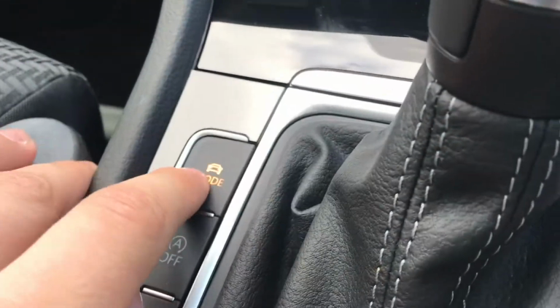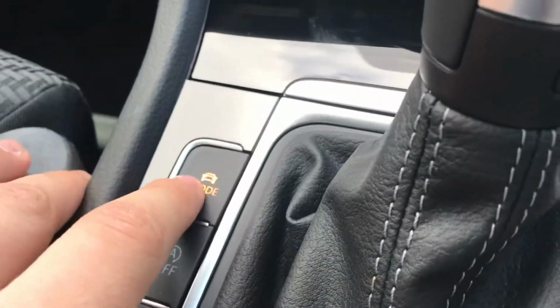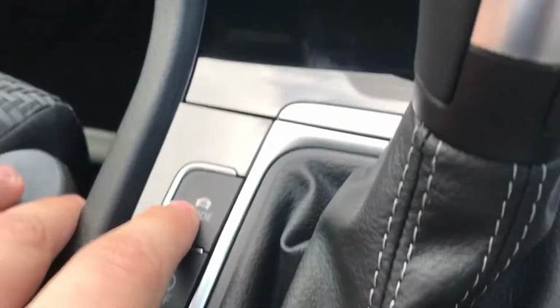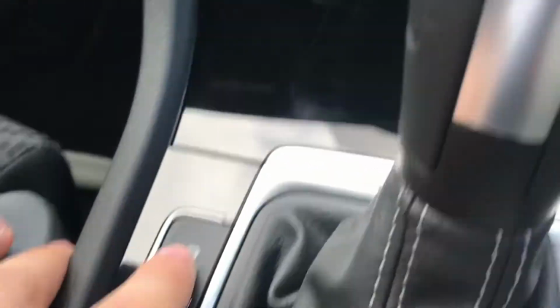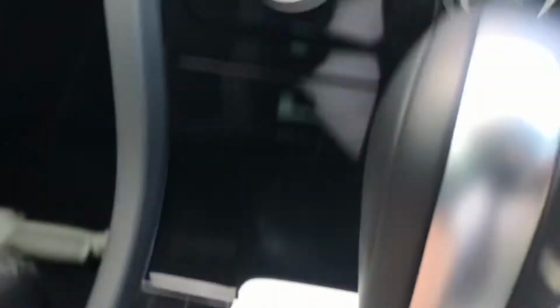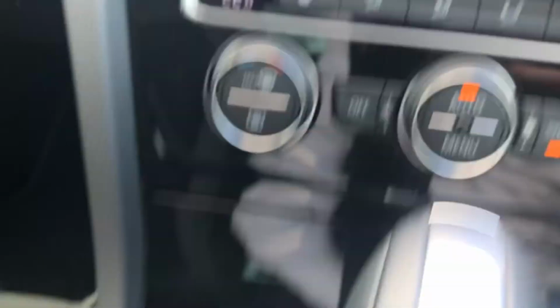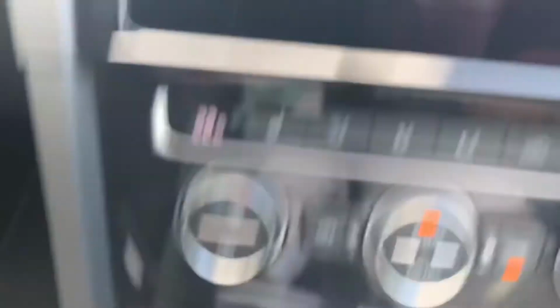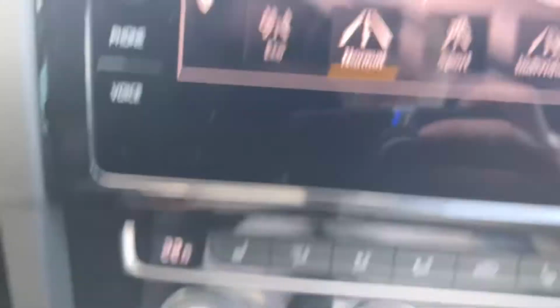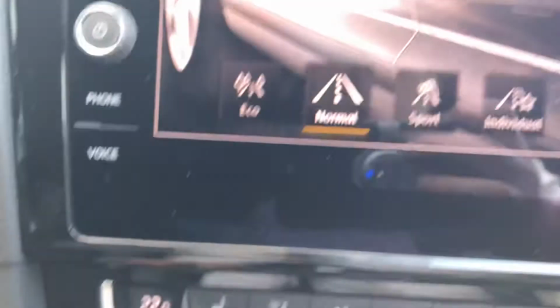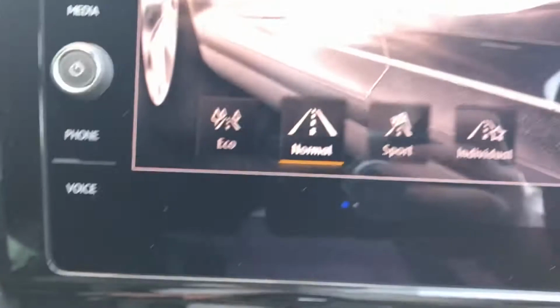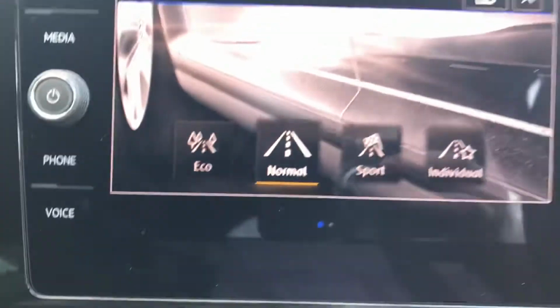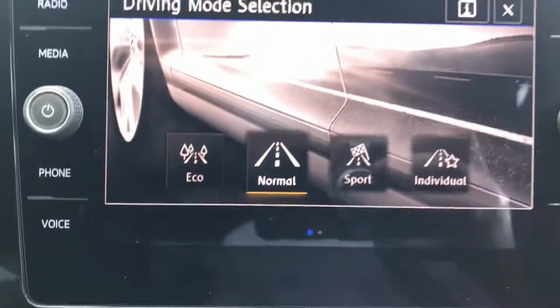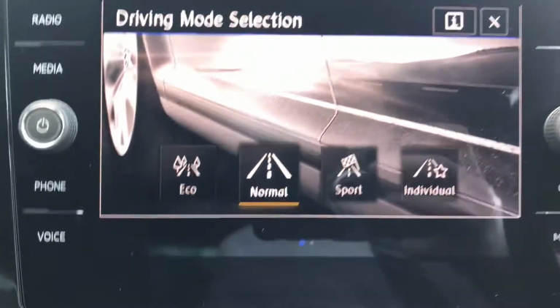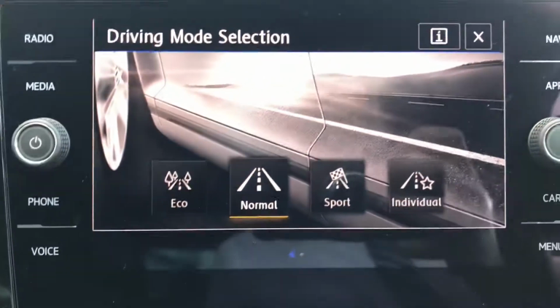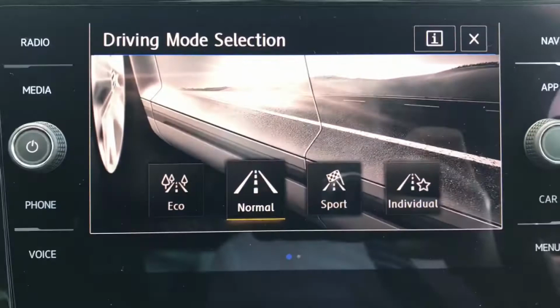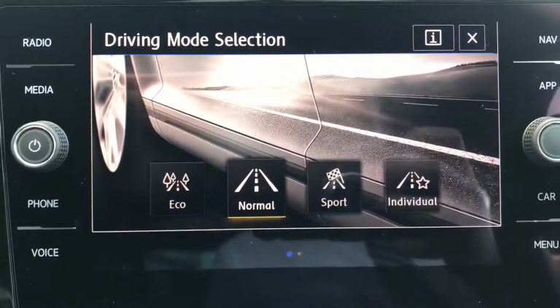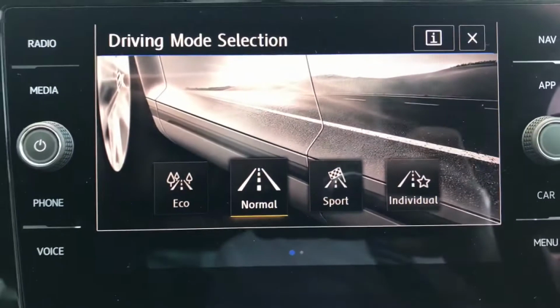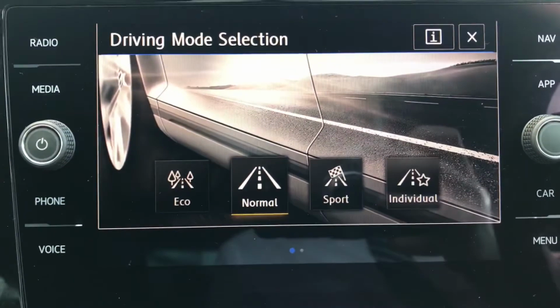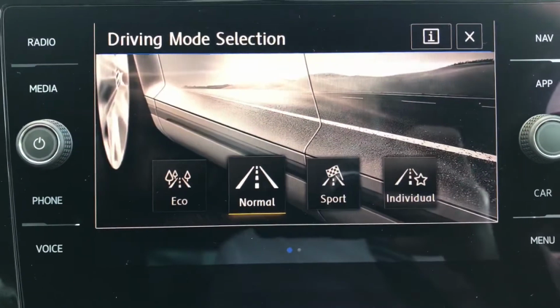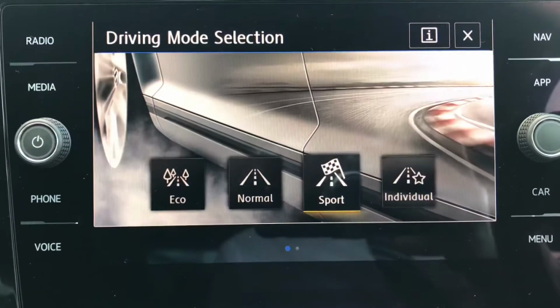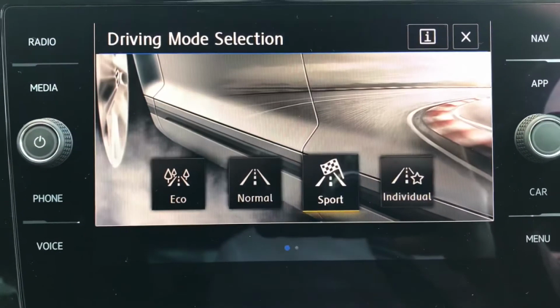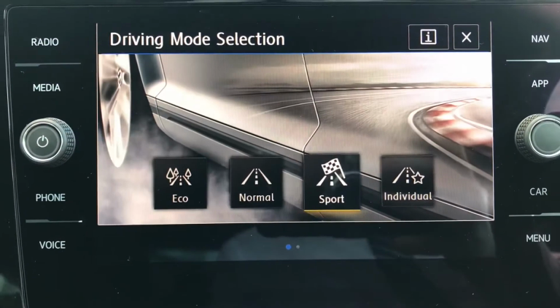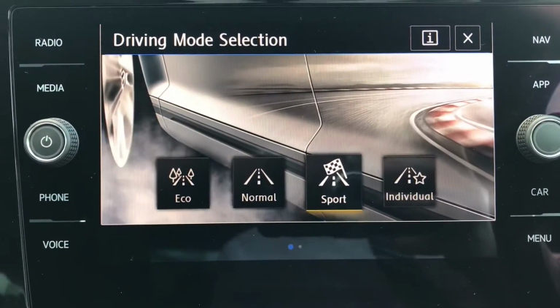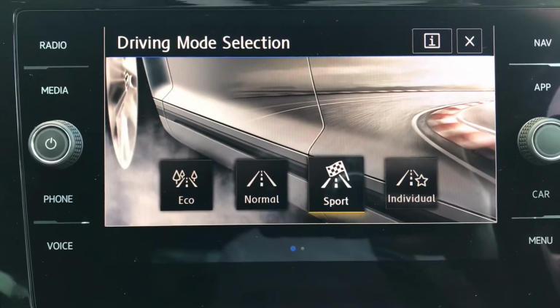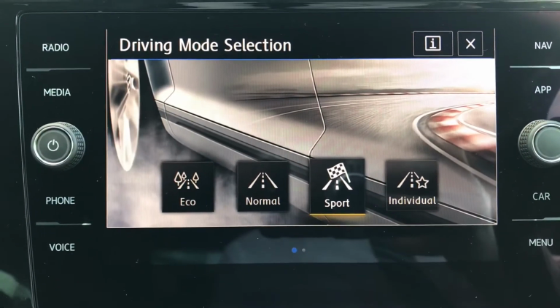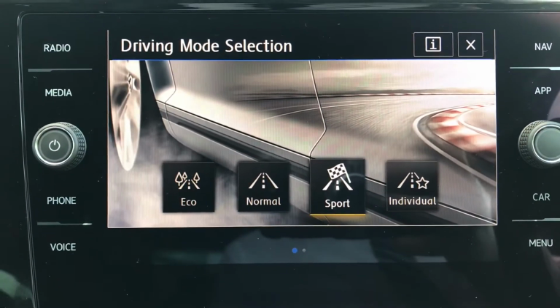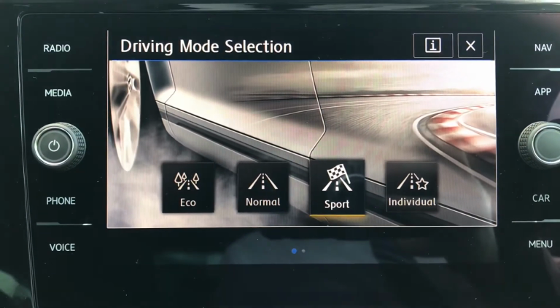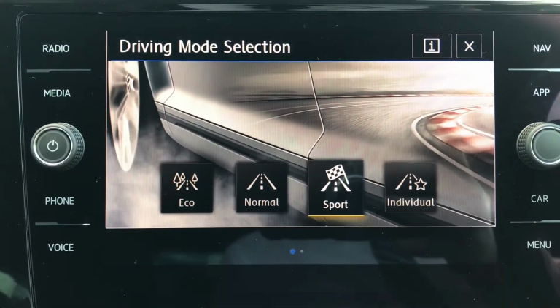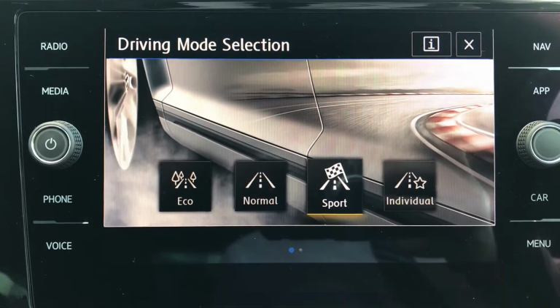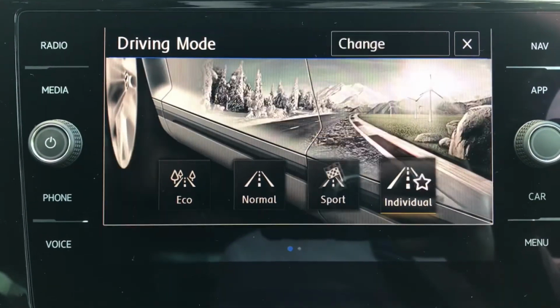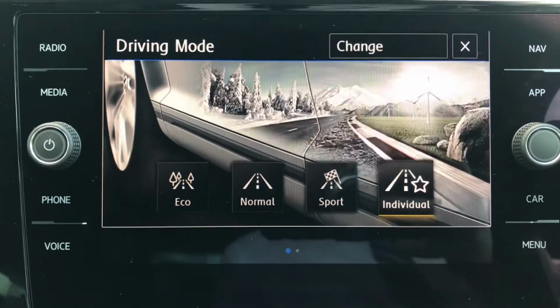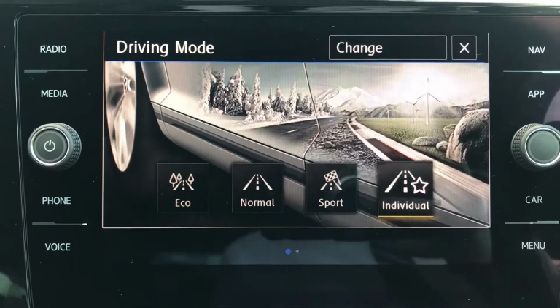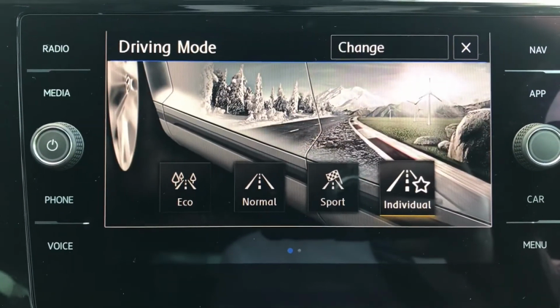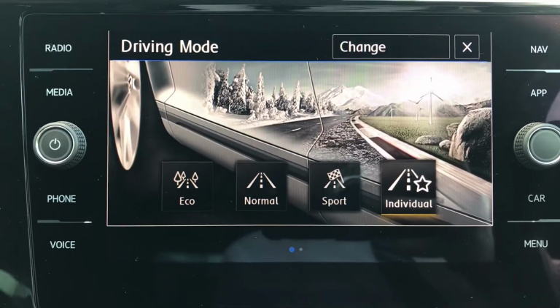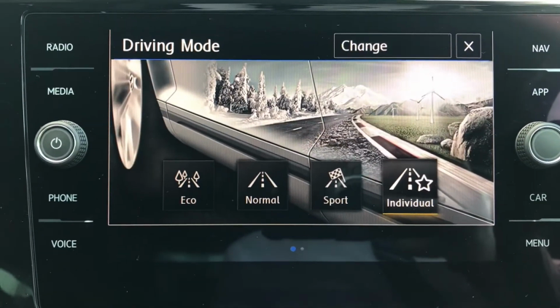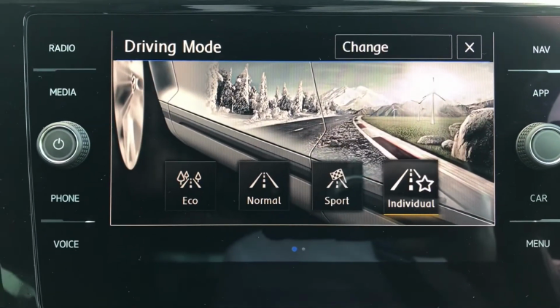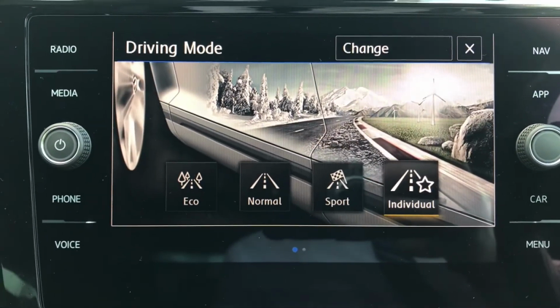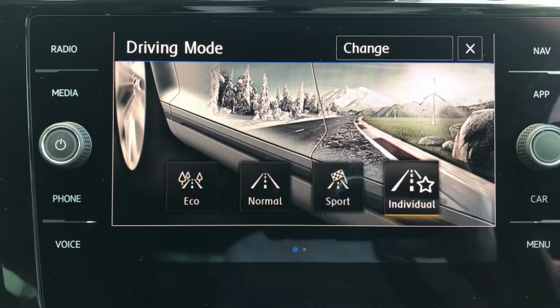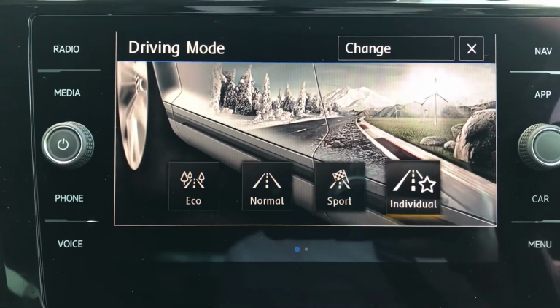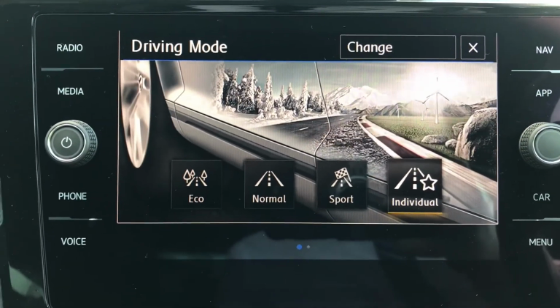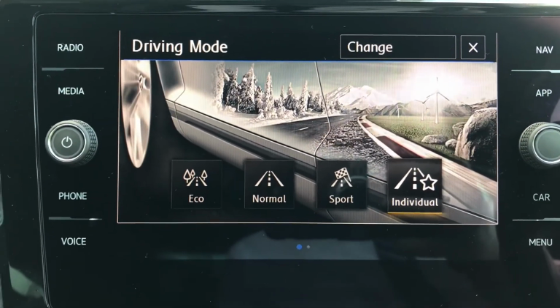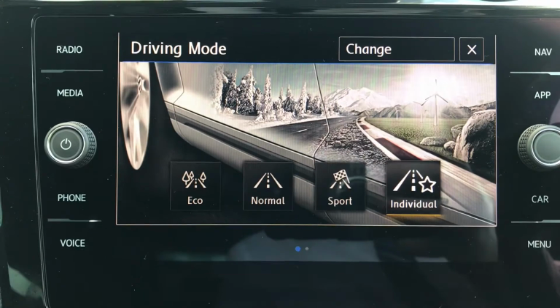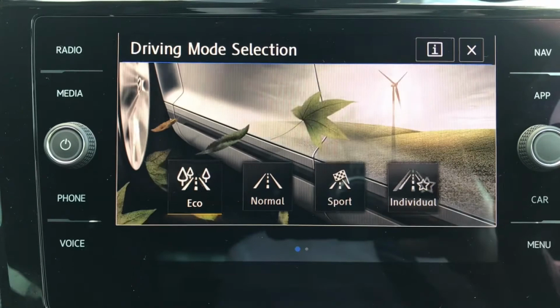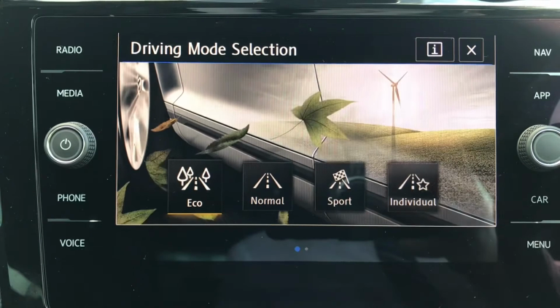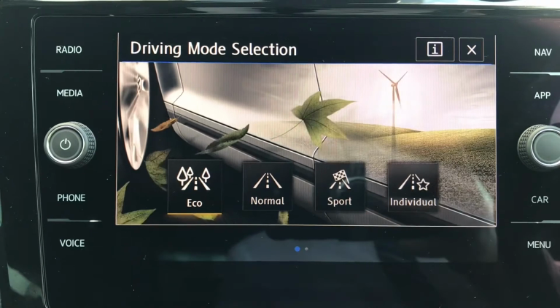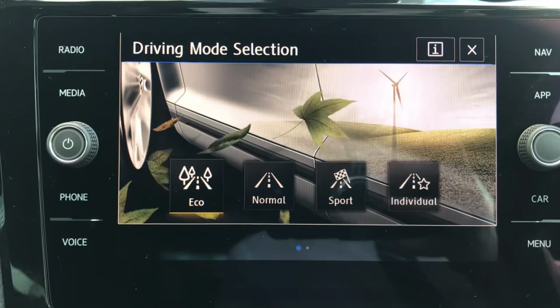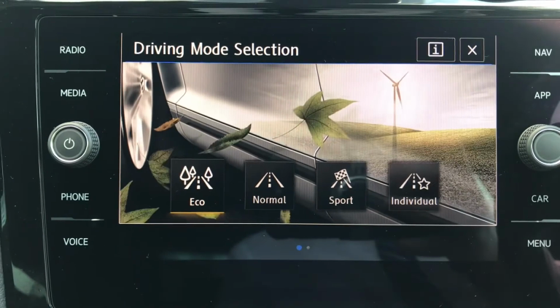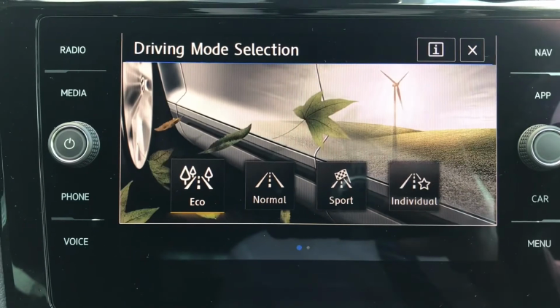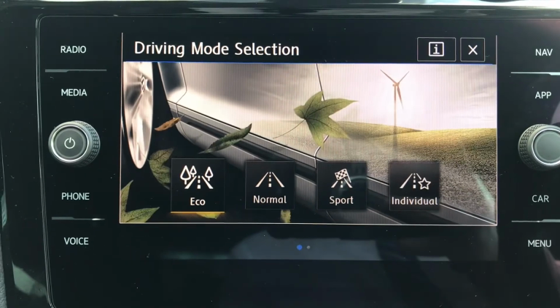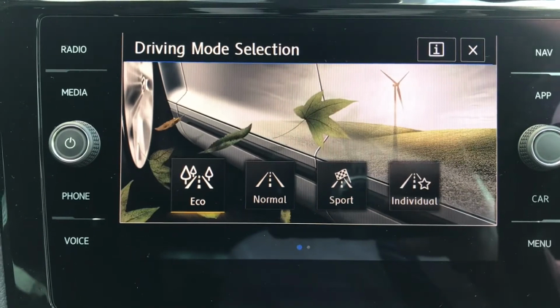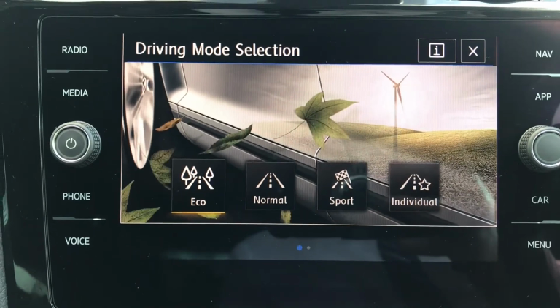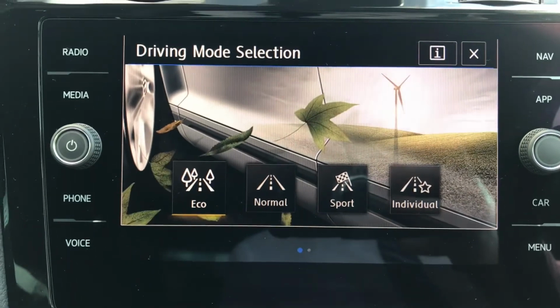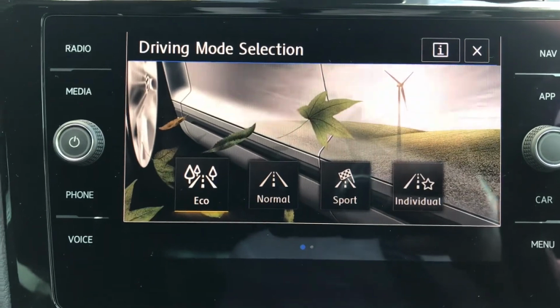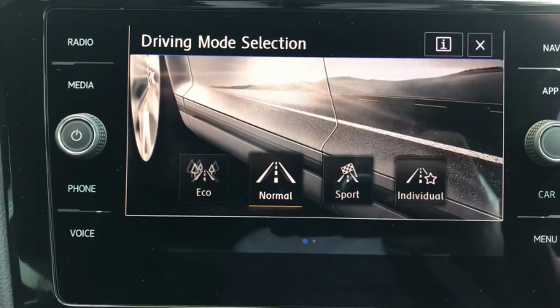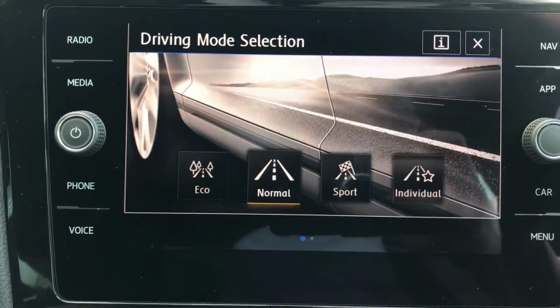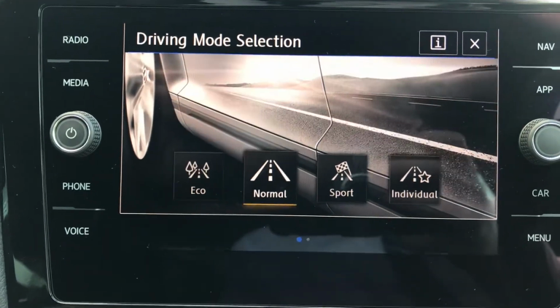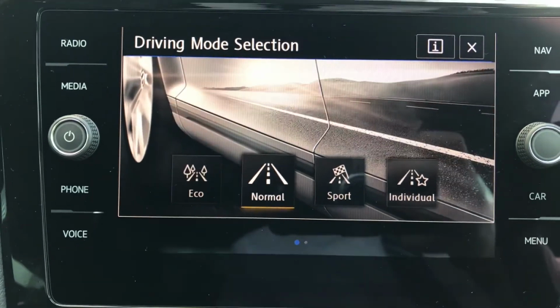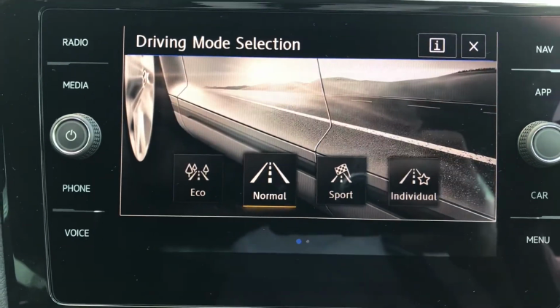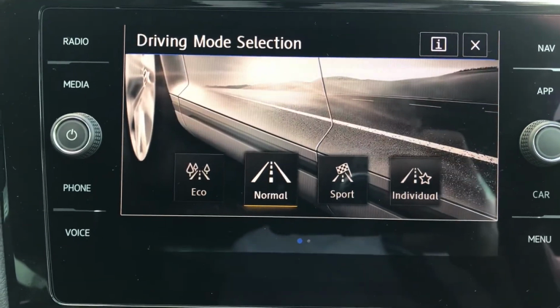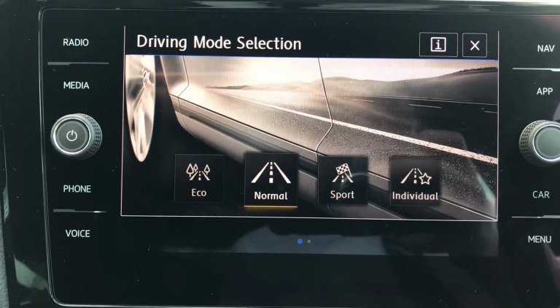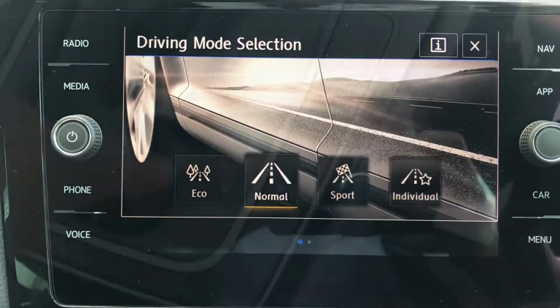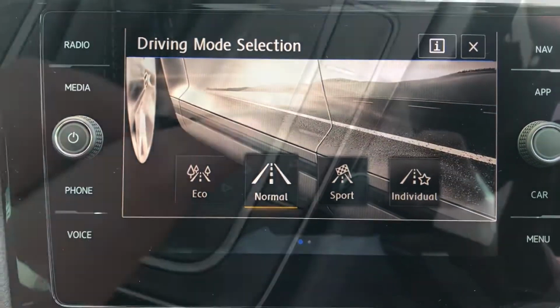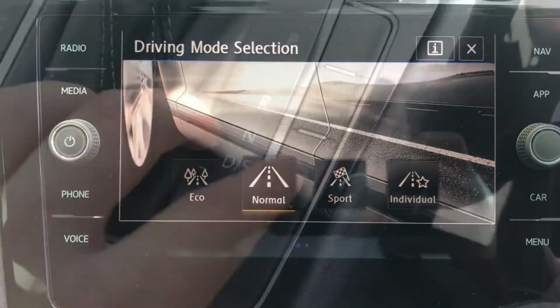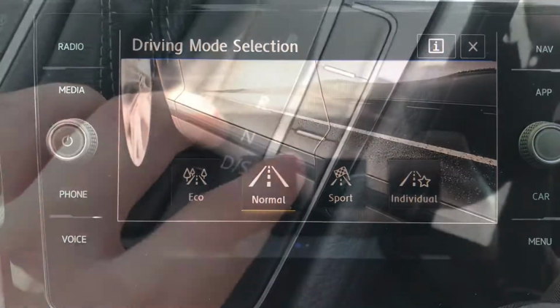Pressing this button offers the four different drive modes. We have normal, sport, individual, and eco to change the preference of our driving experience.